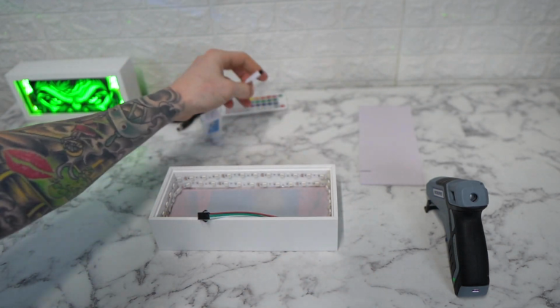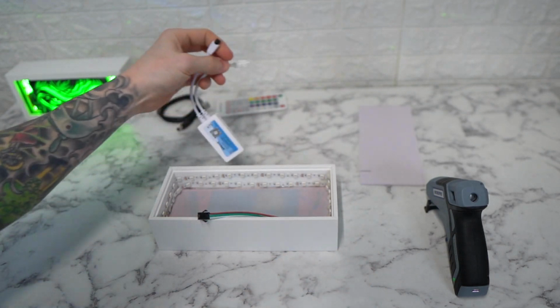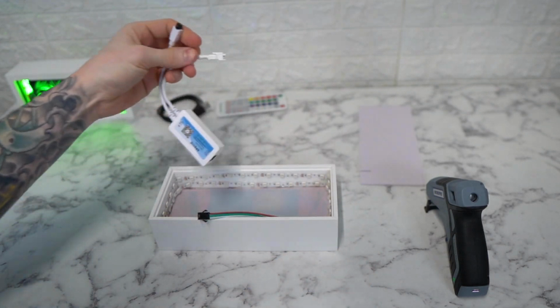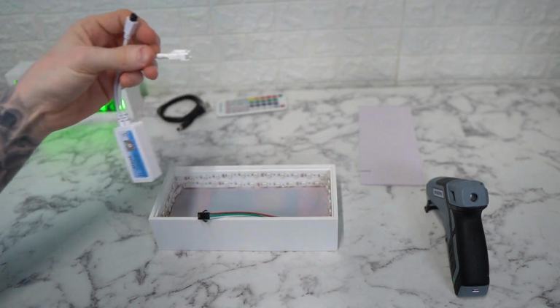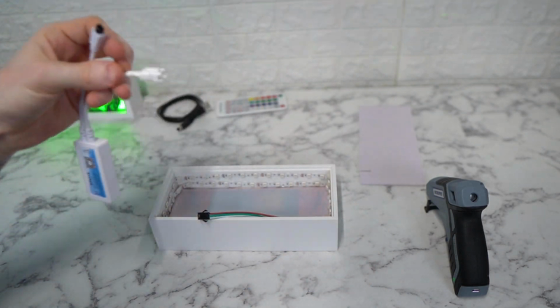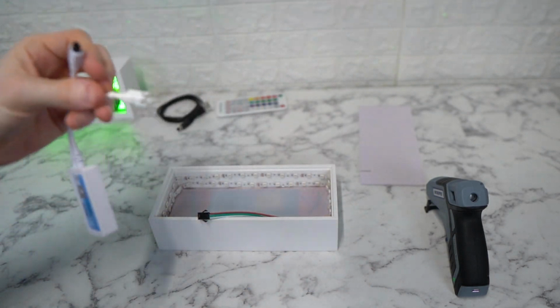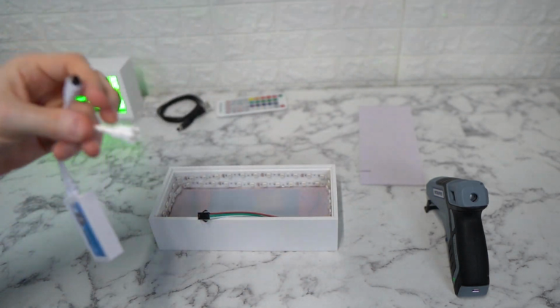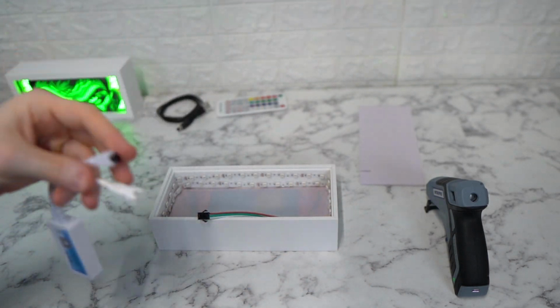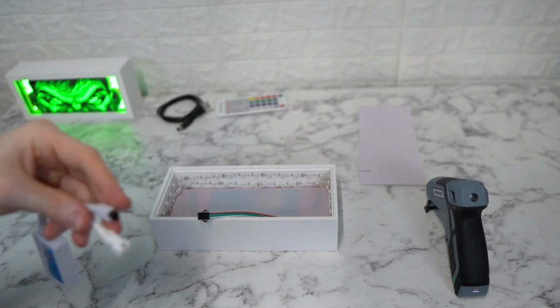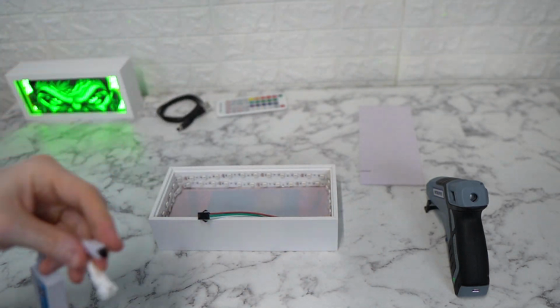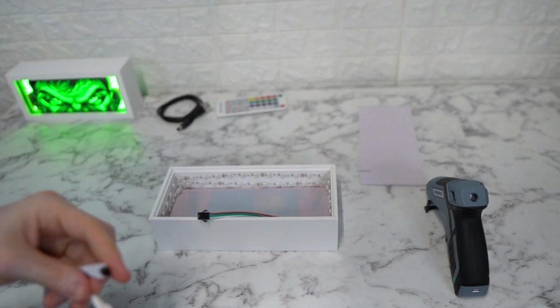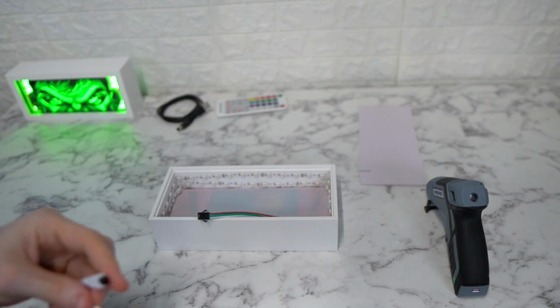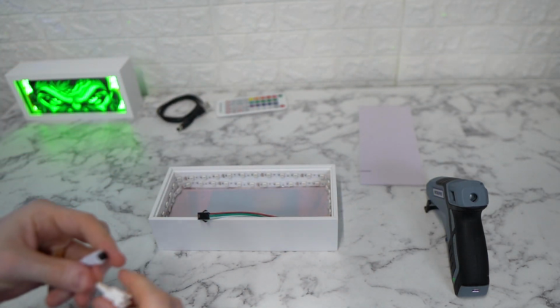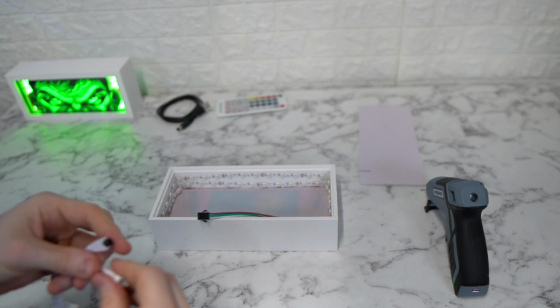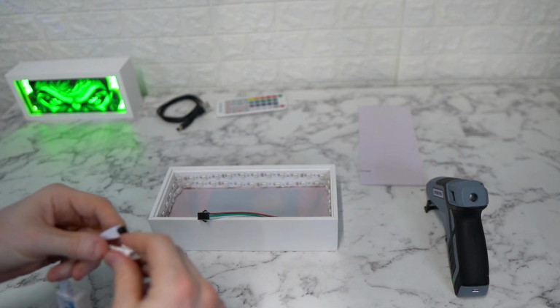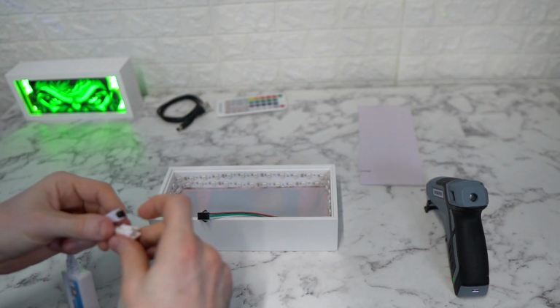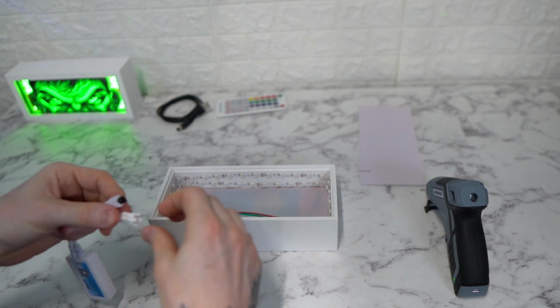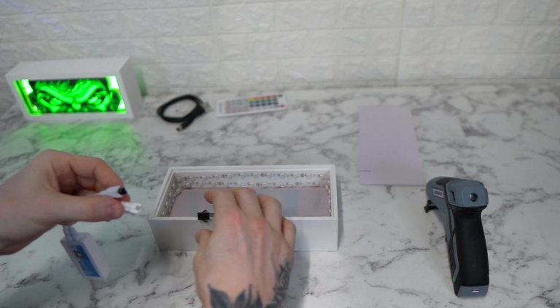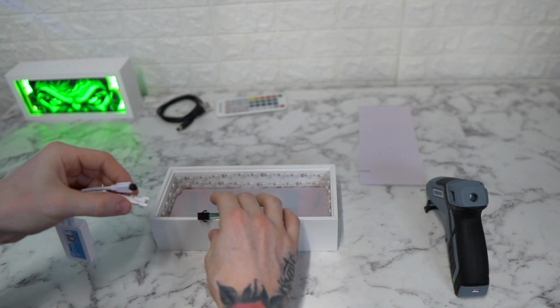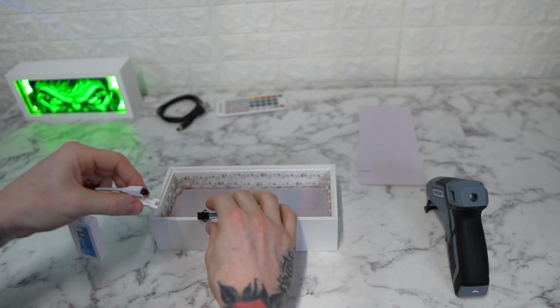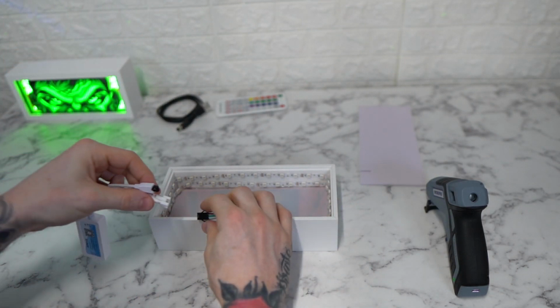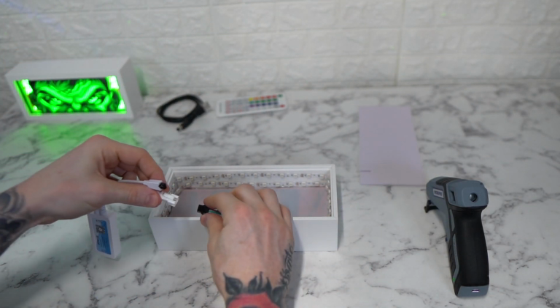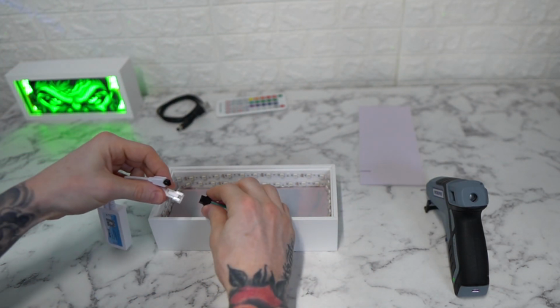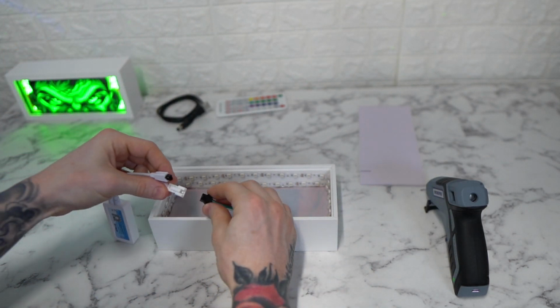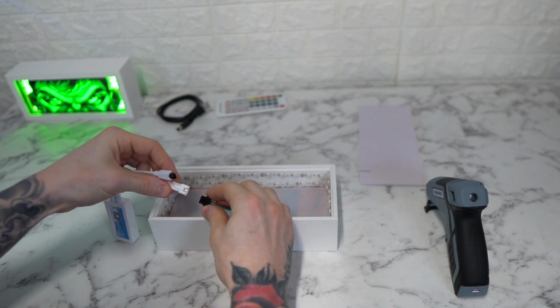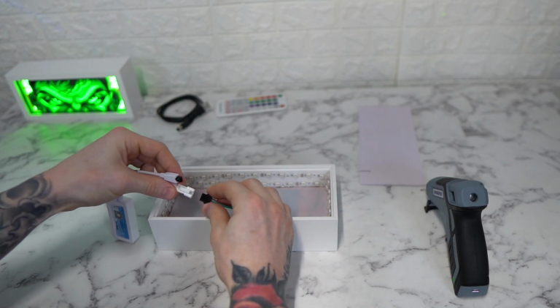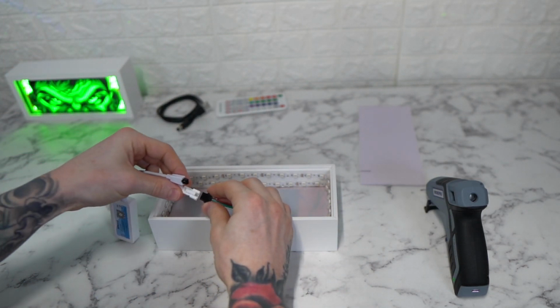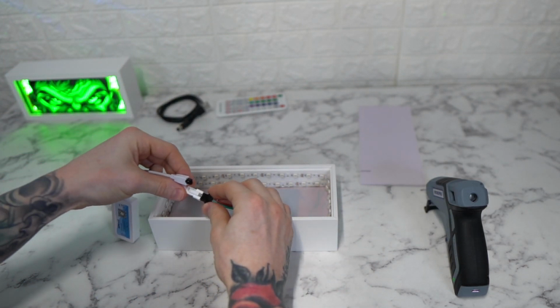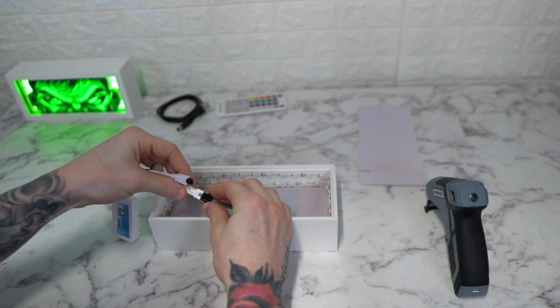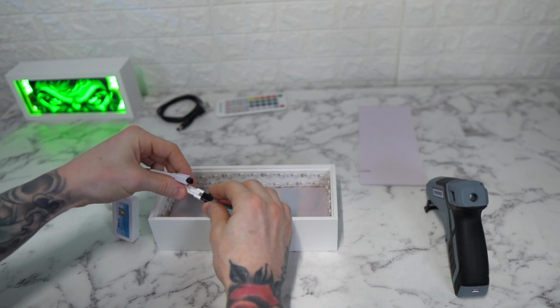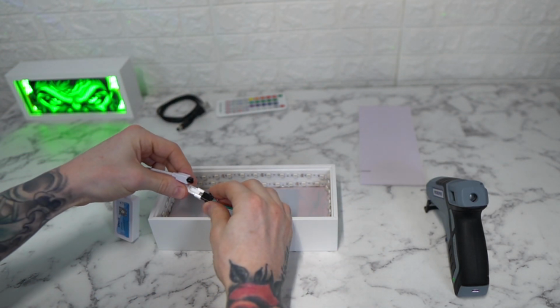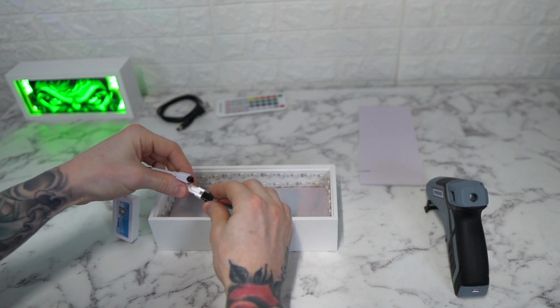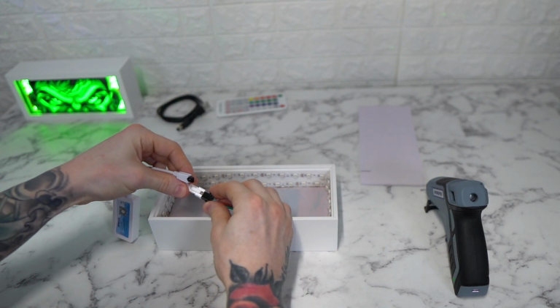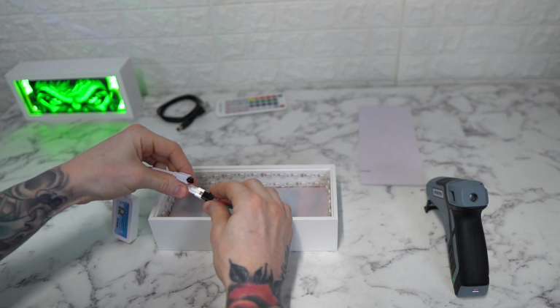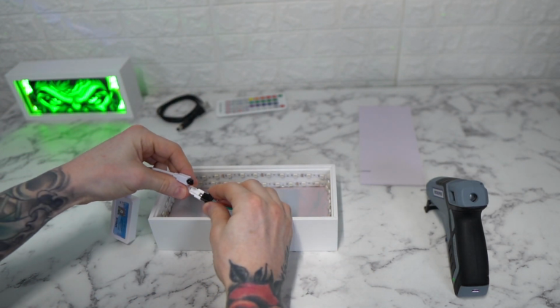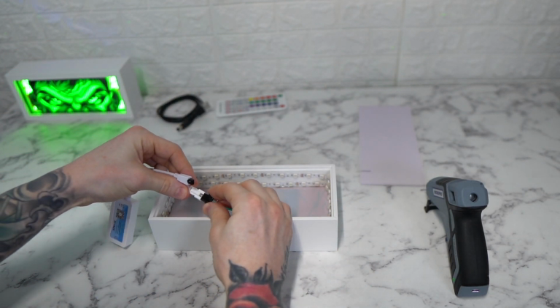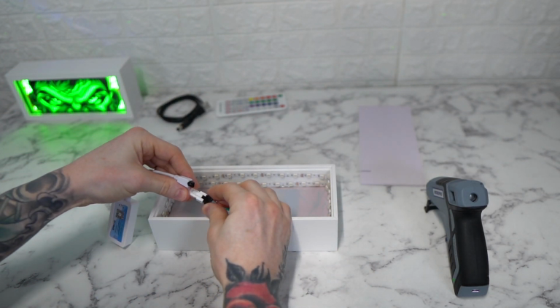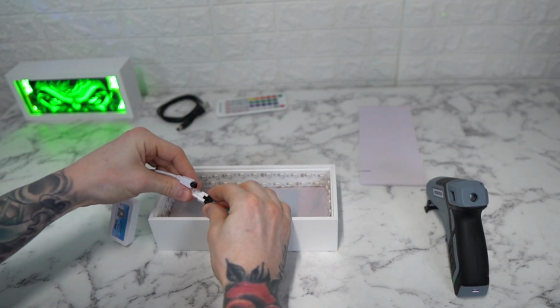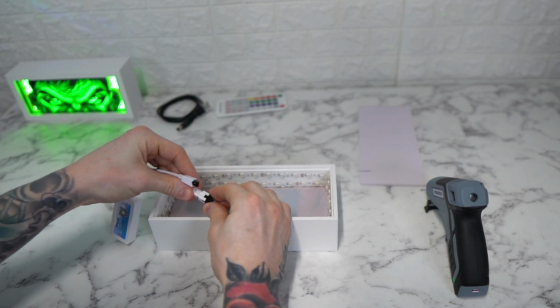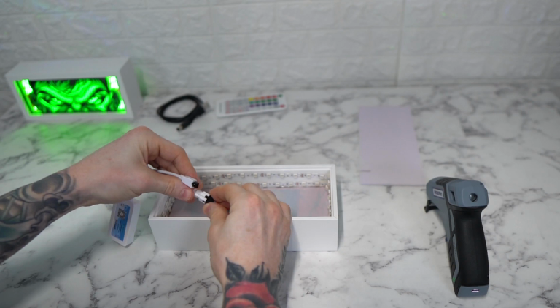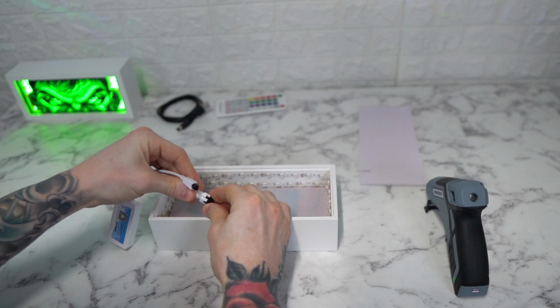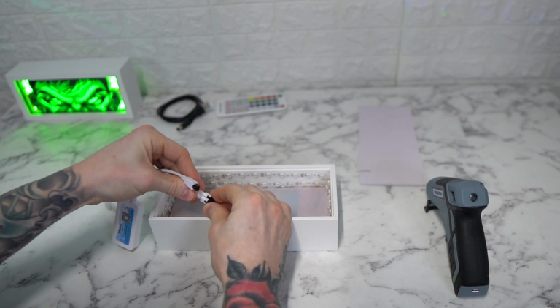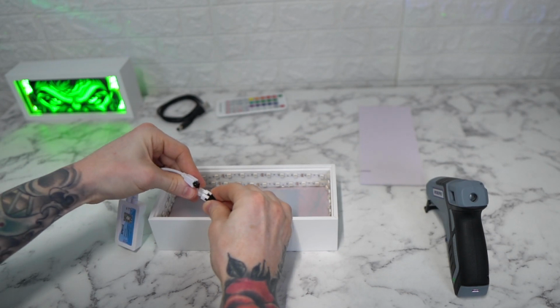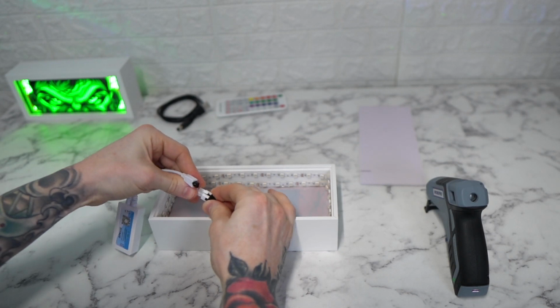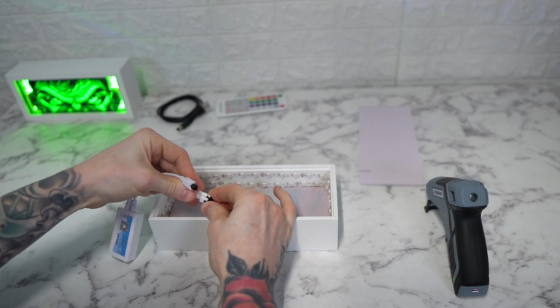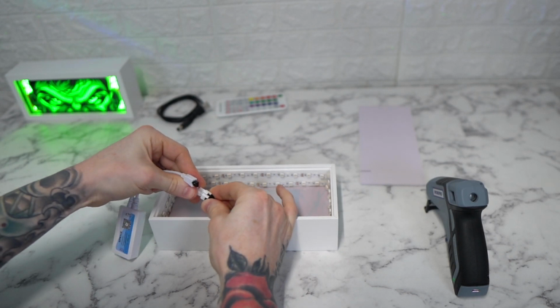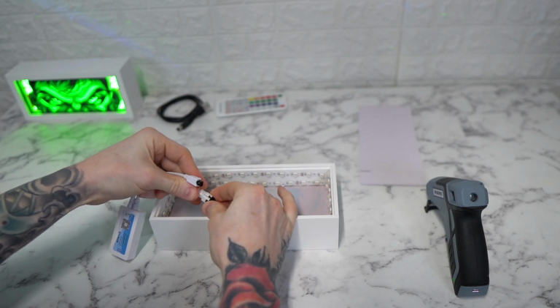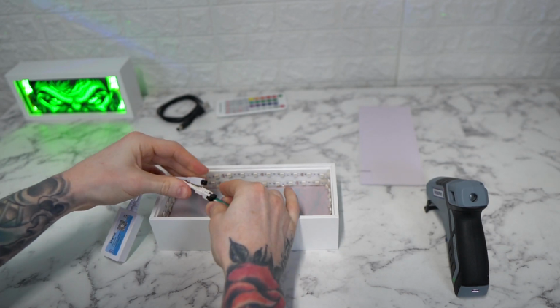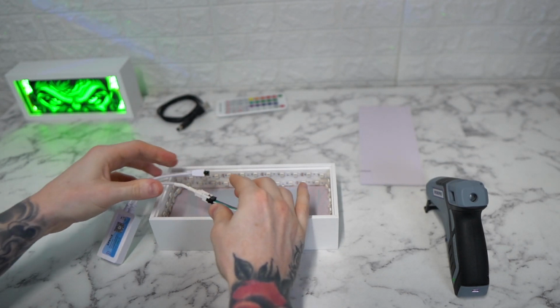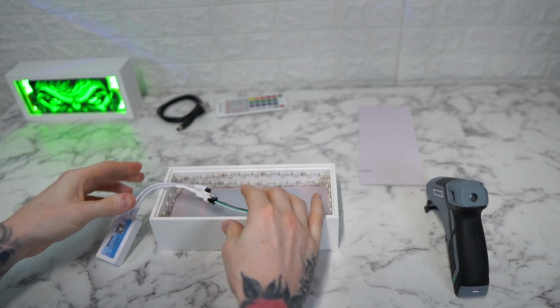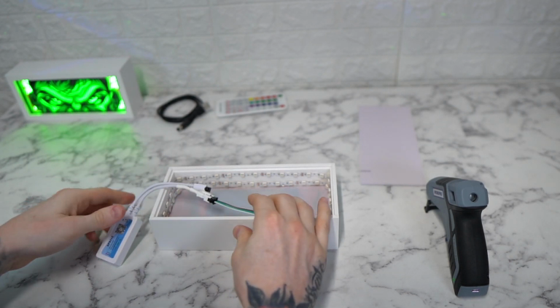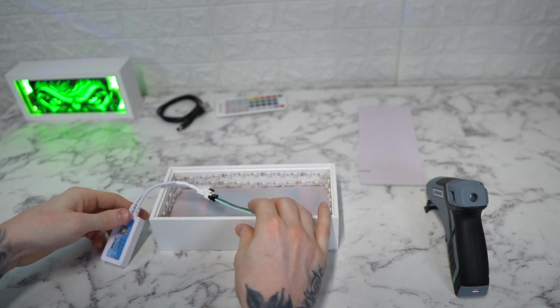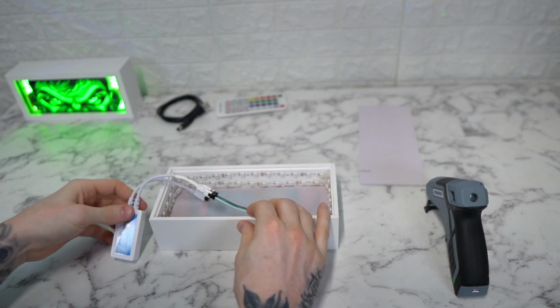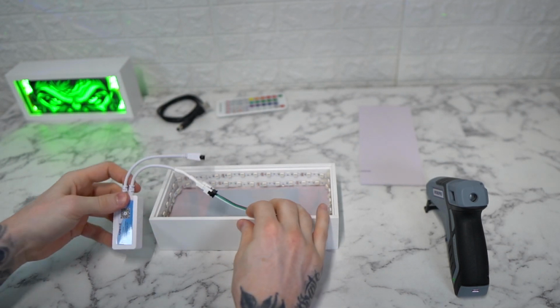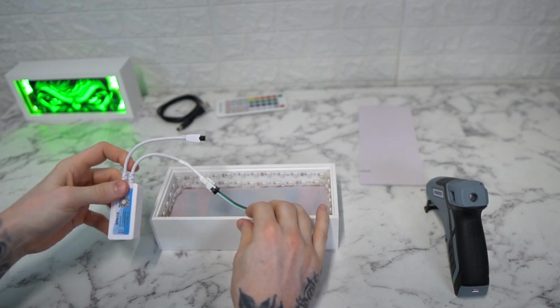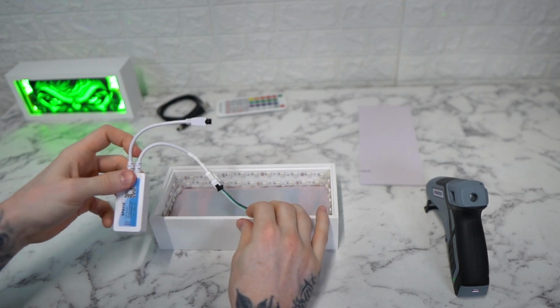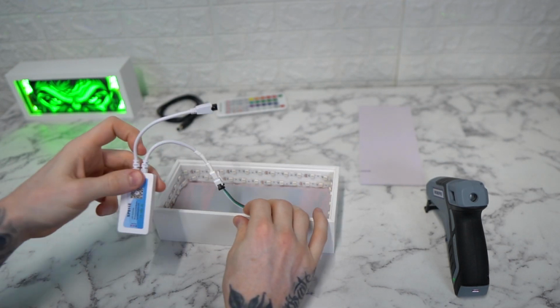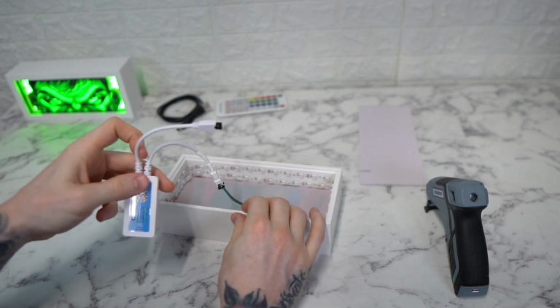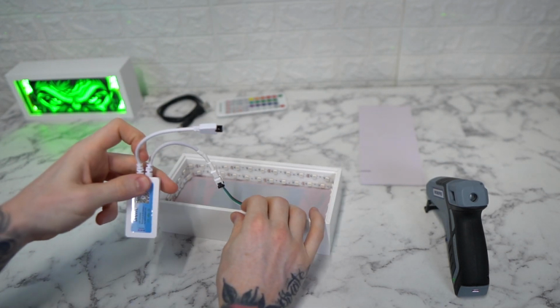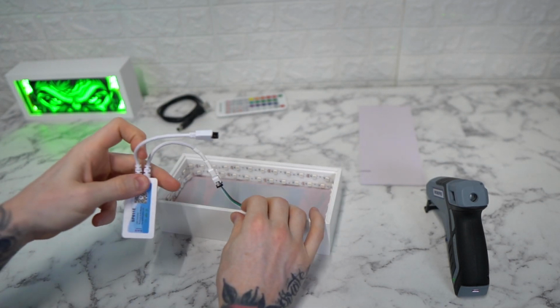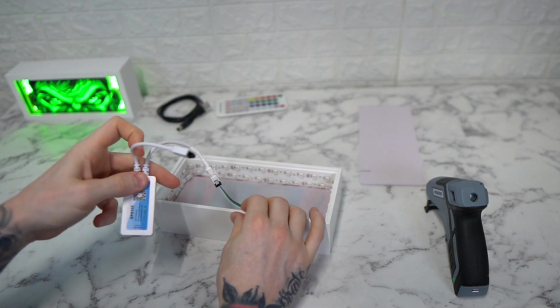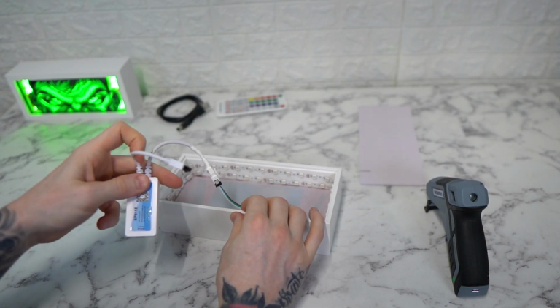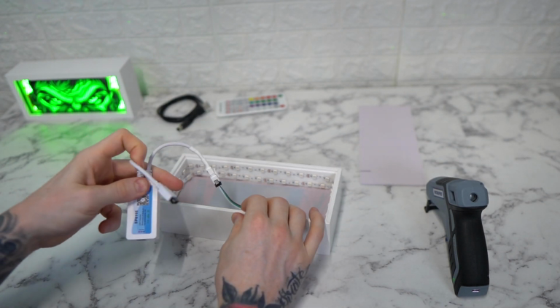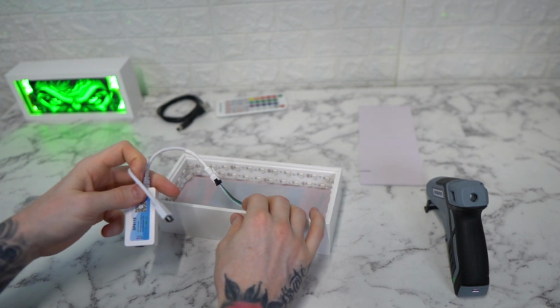The next thing you want to do is take your LED controller and just connect it to that.